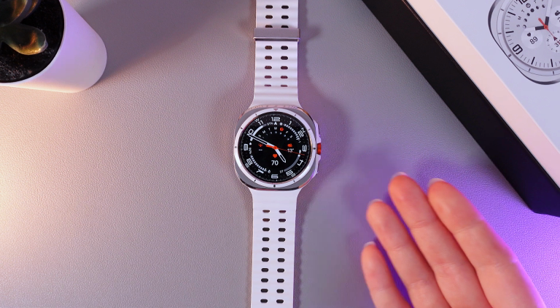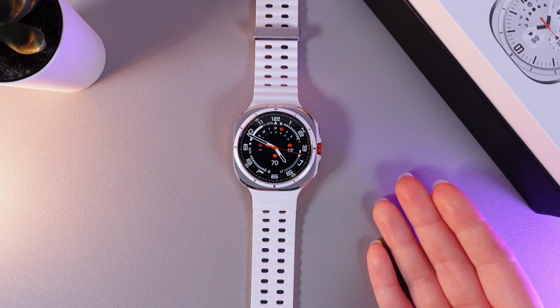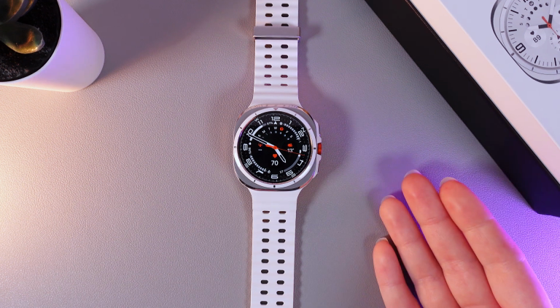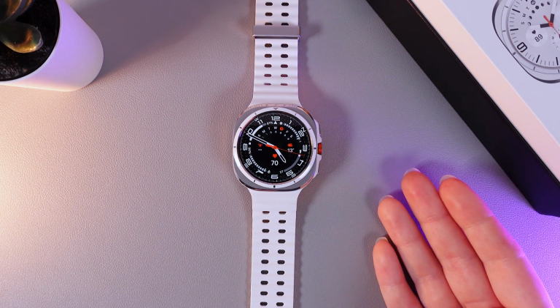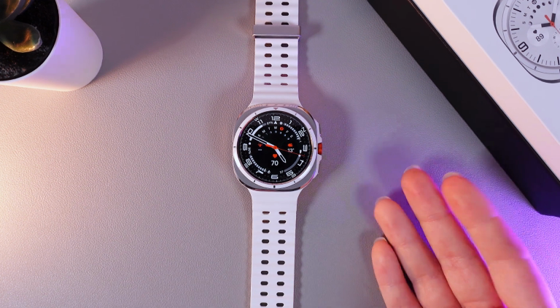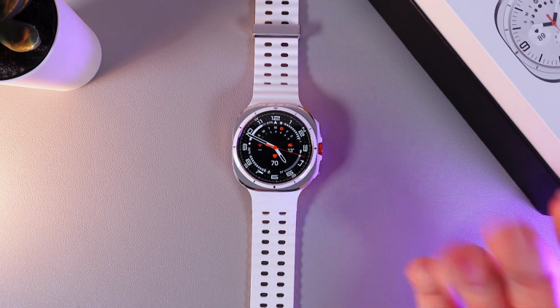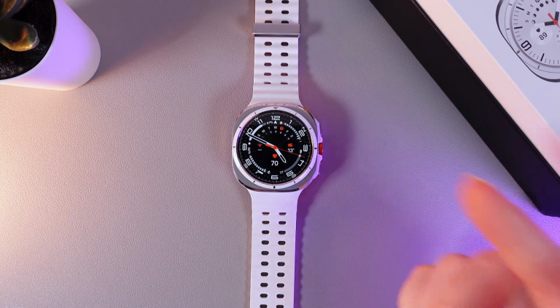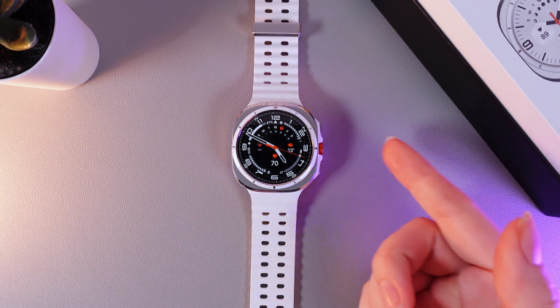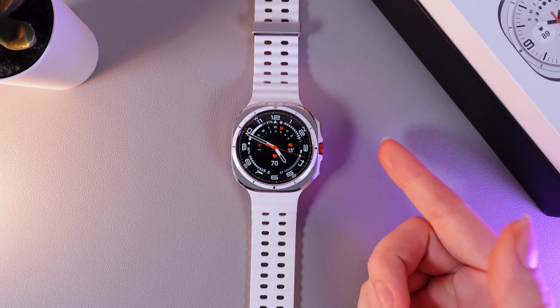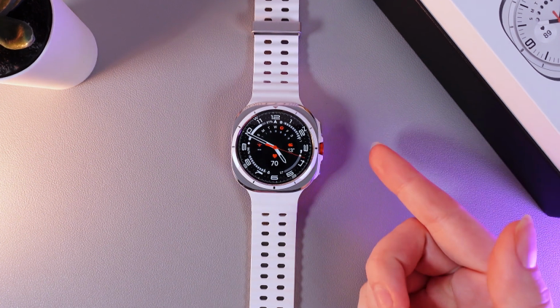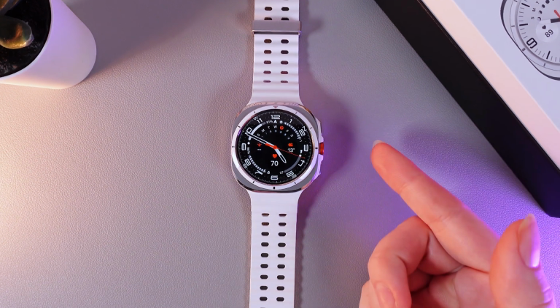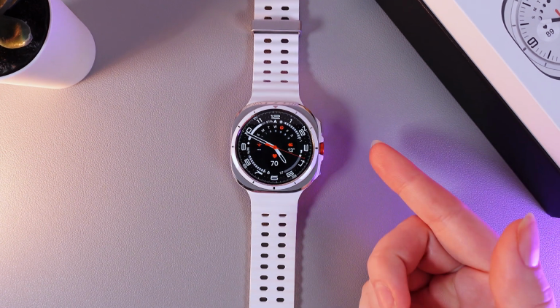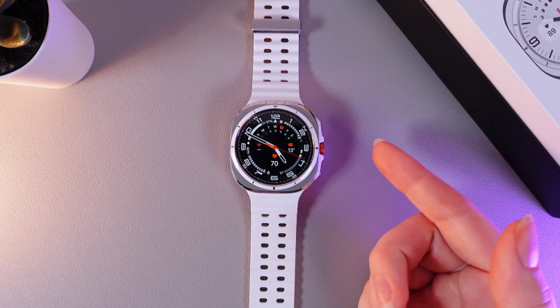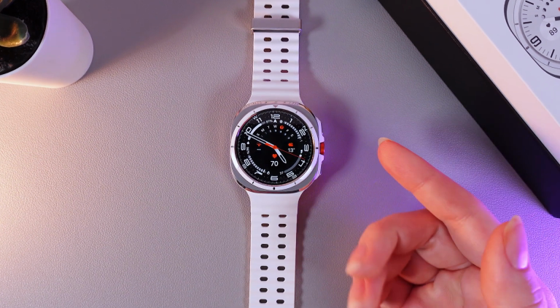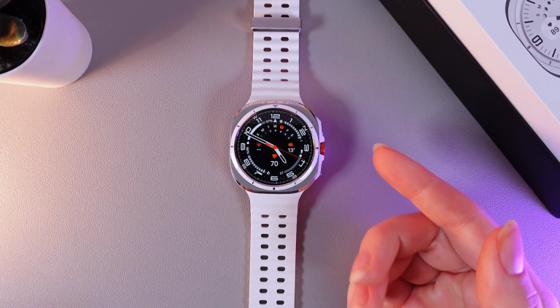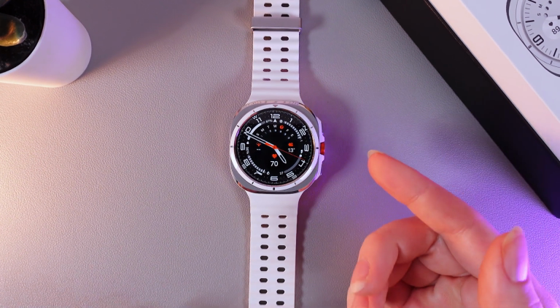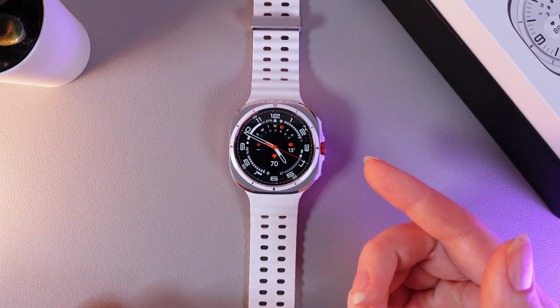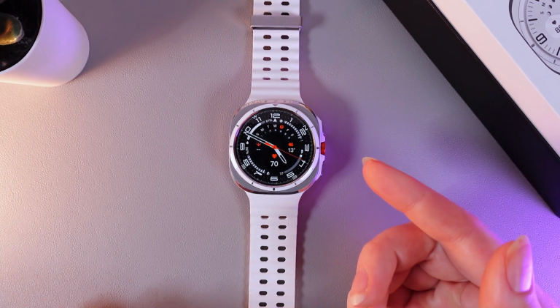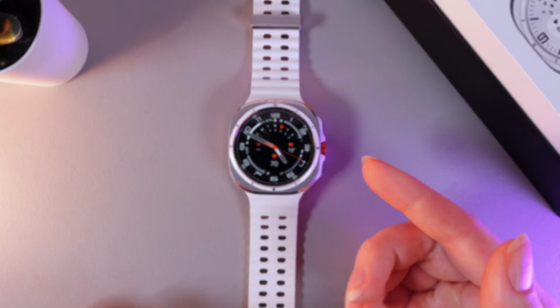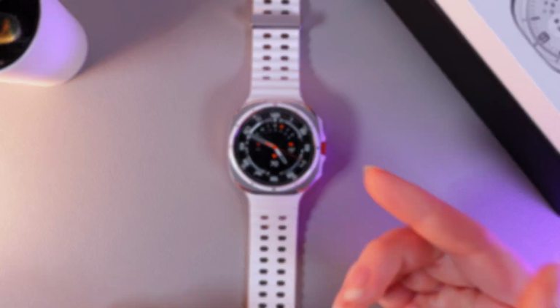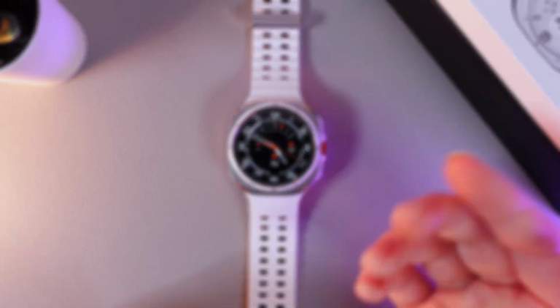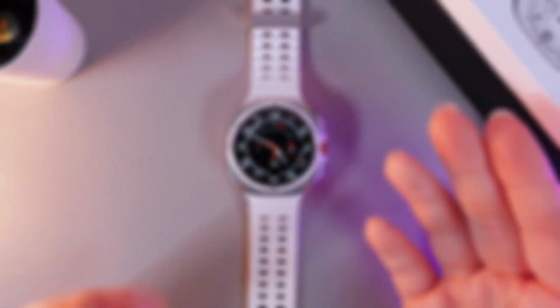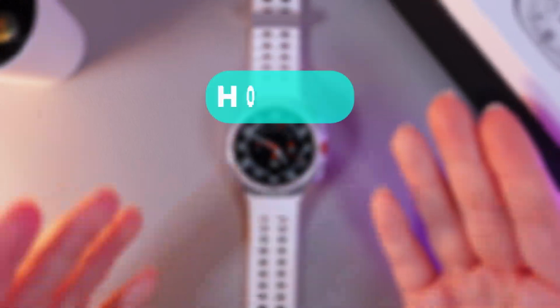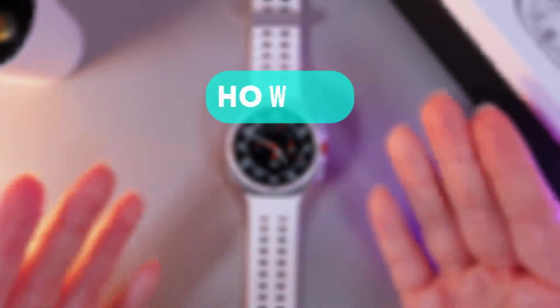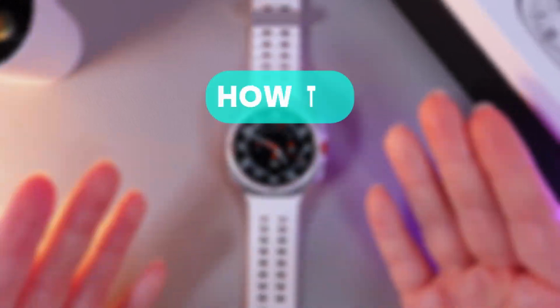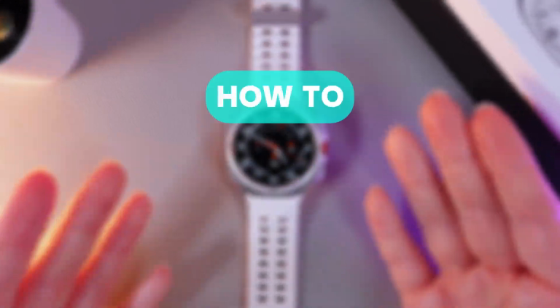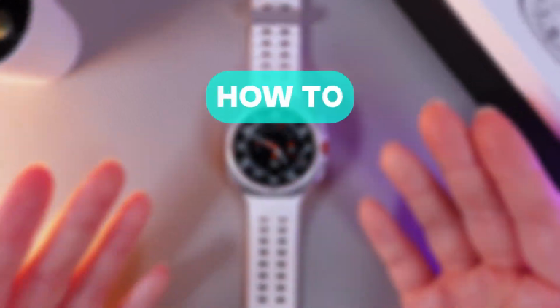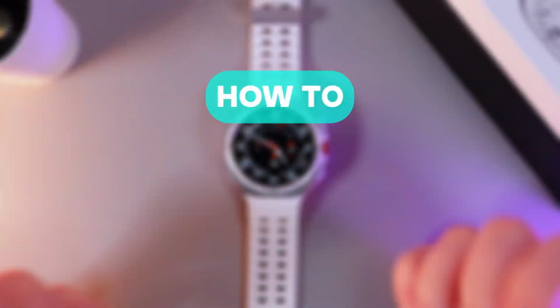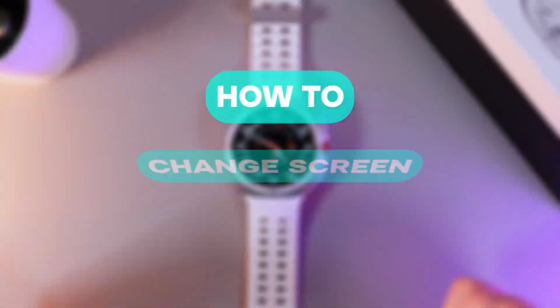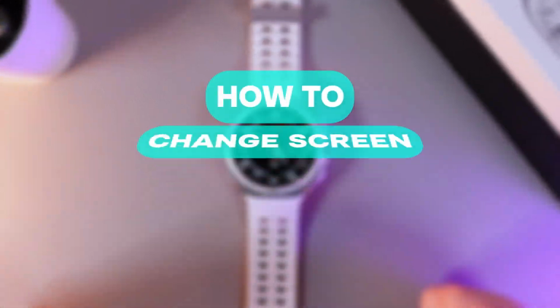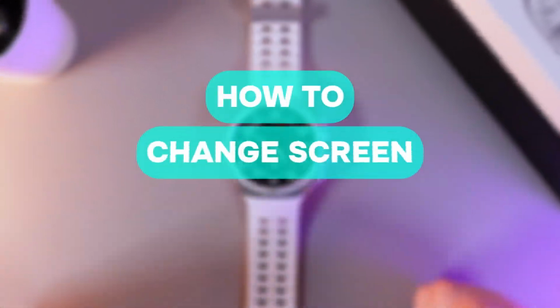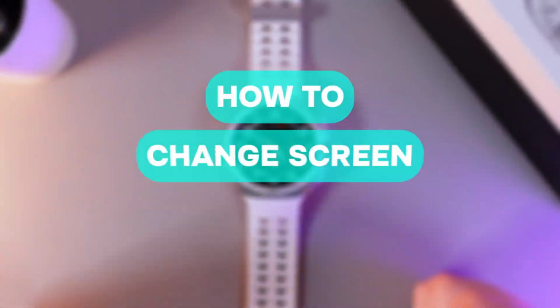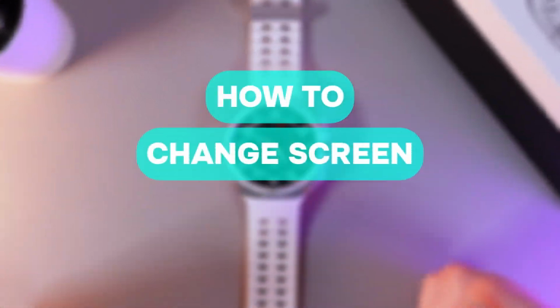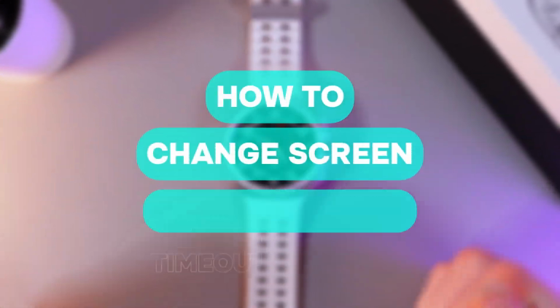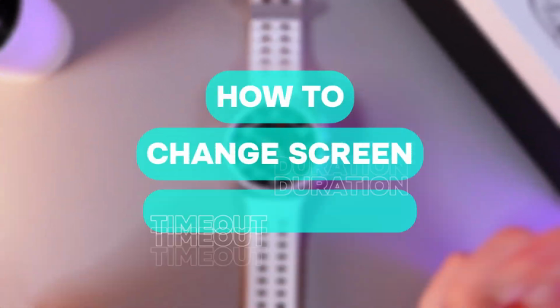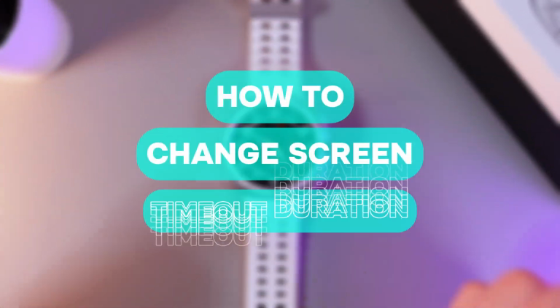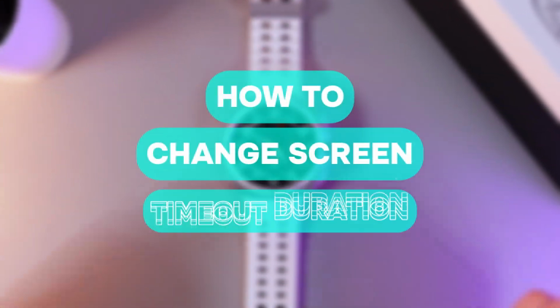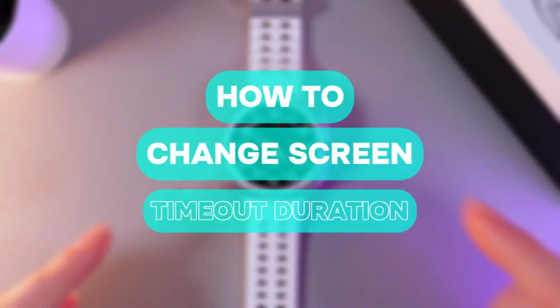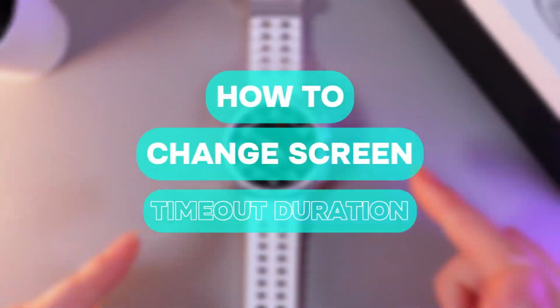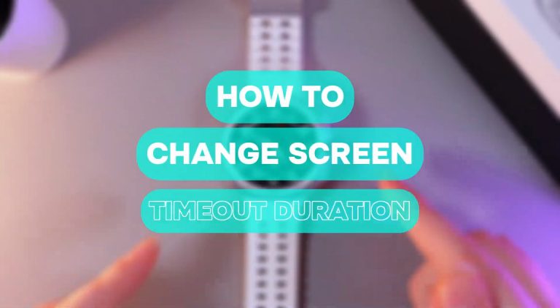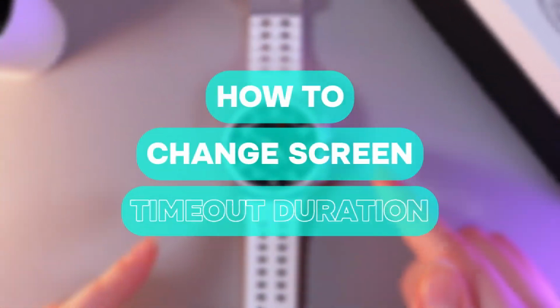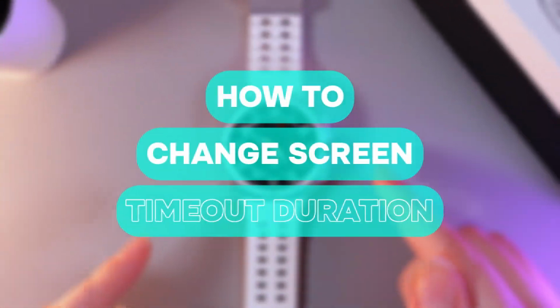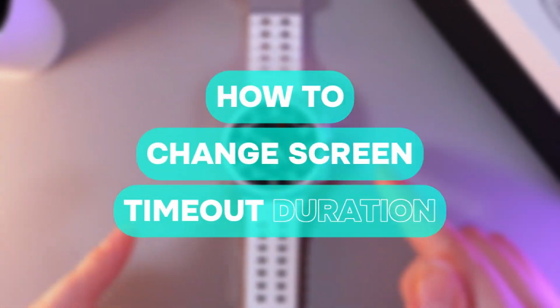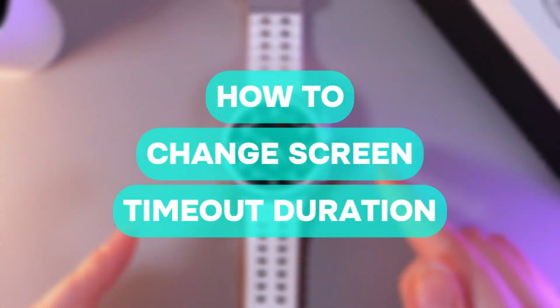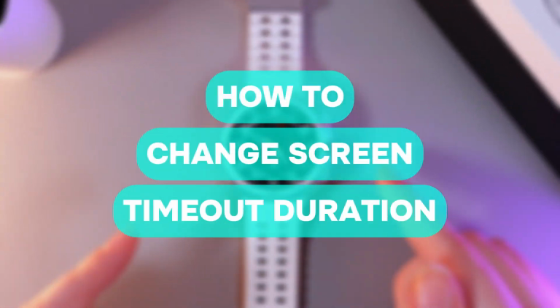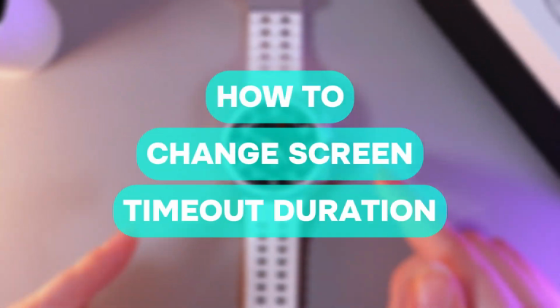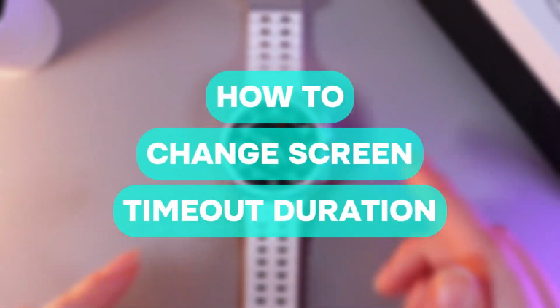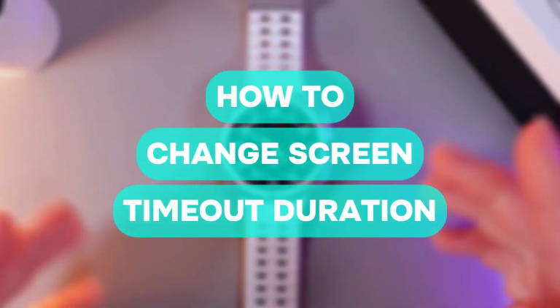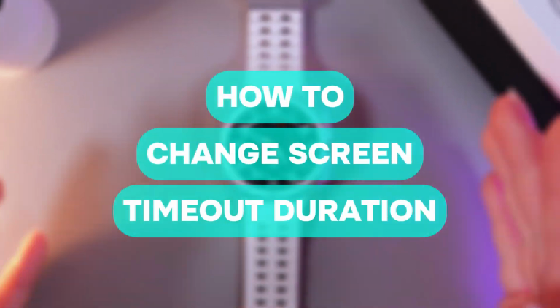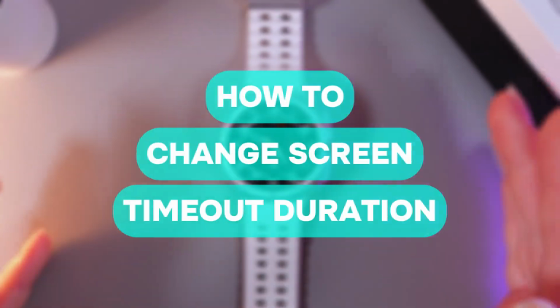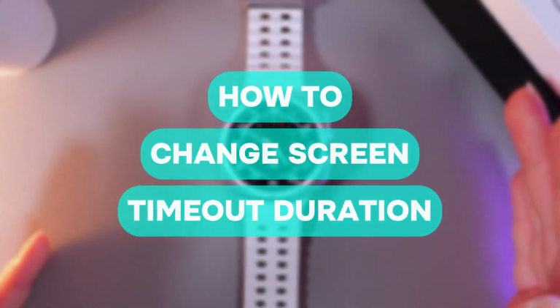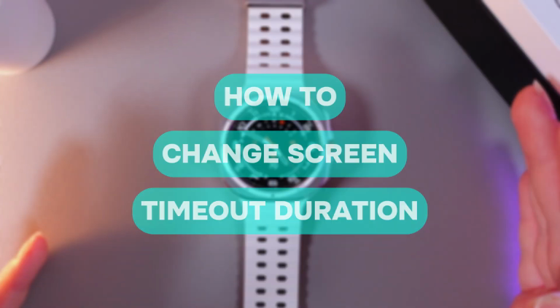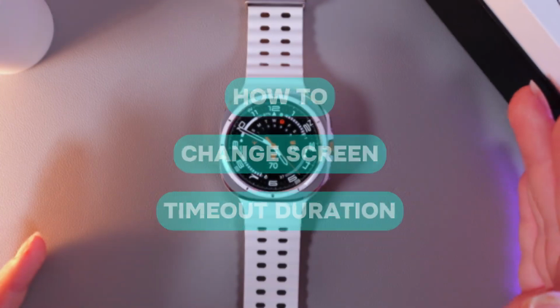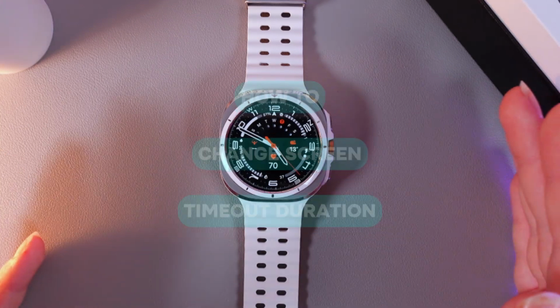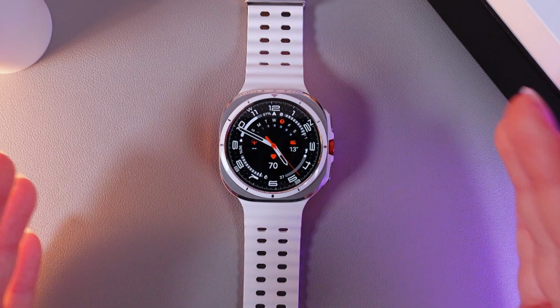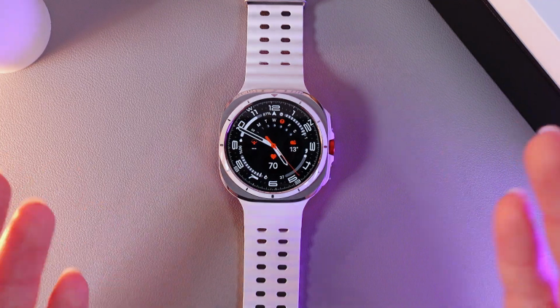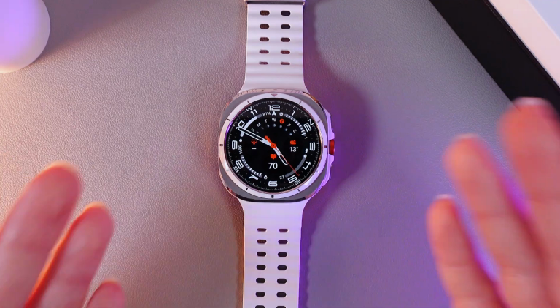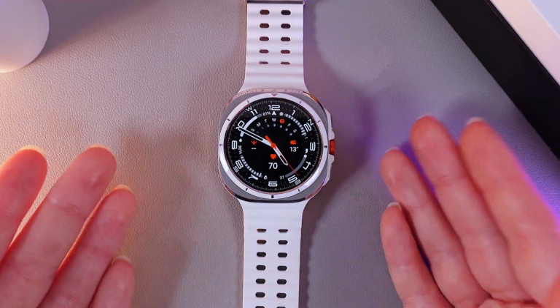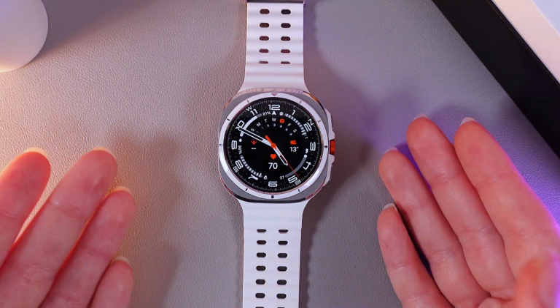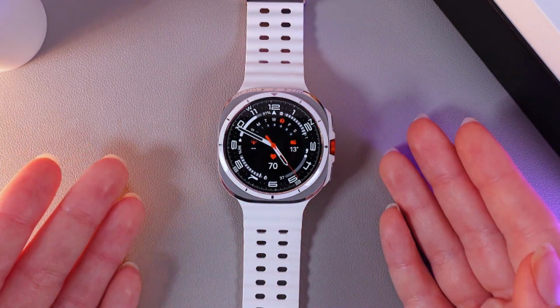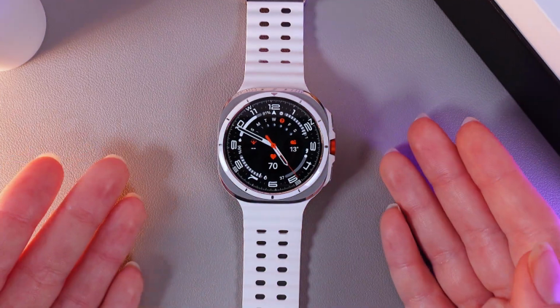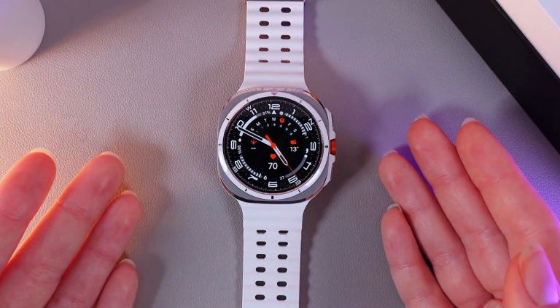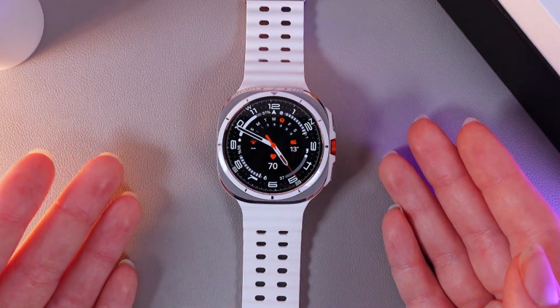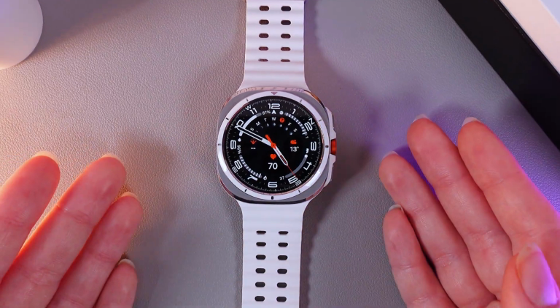Hi there! In today's video I will show you how to change the screen timeout on your Samsung Galaxy Watch Ultra. Let's get started!